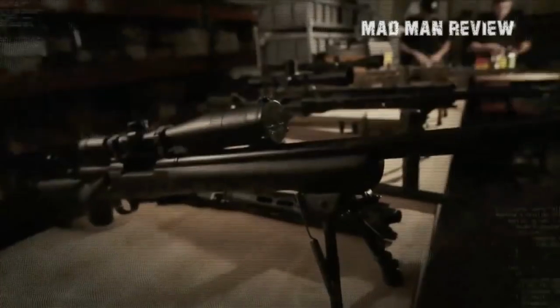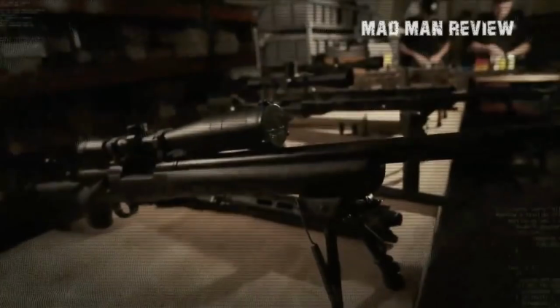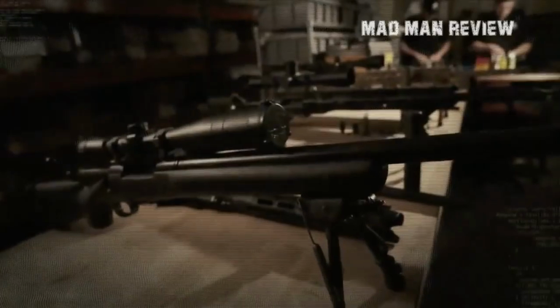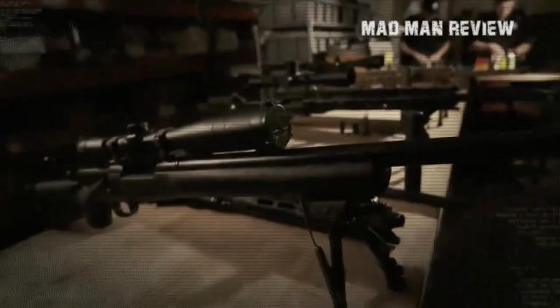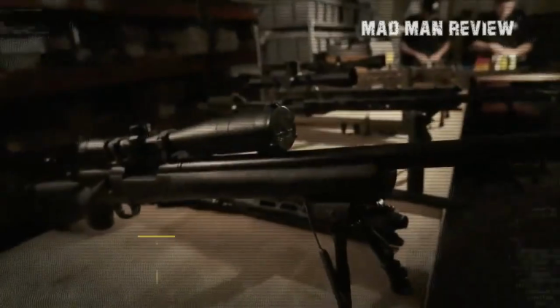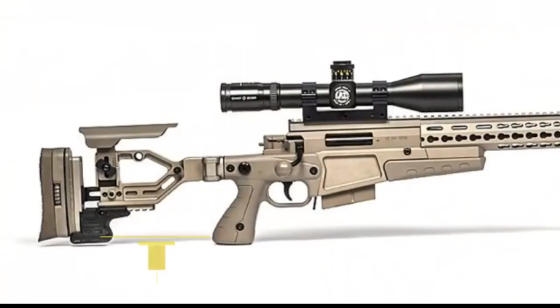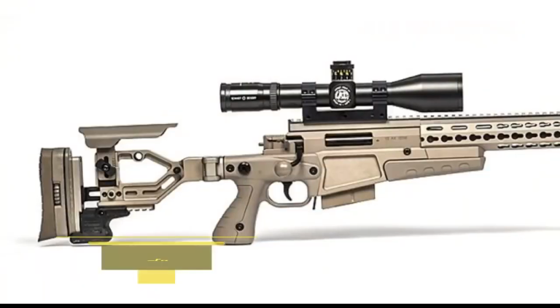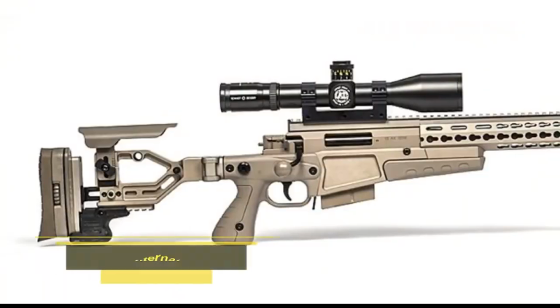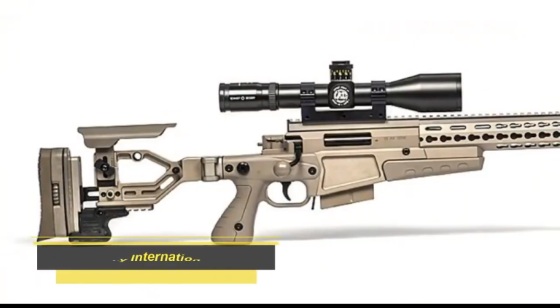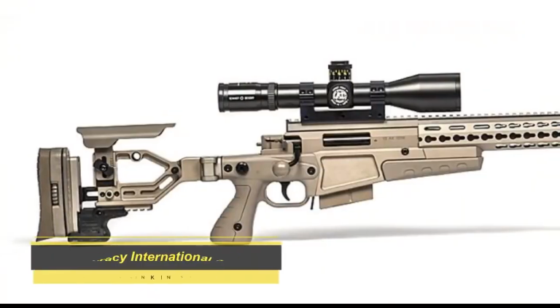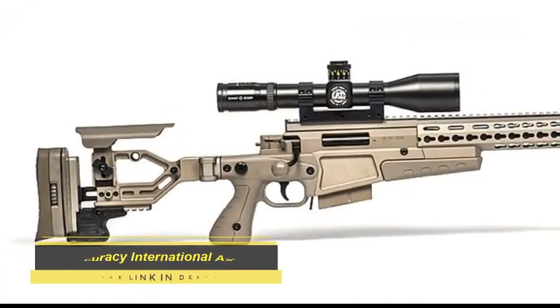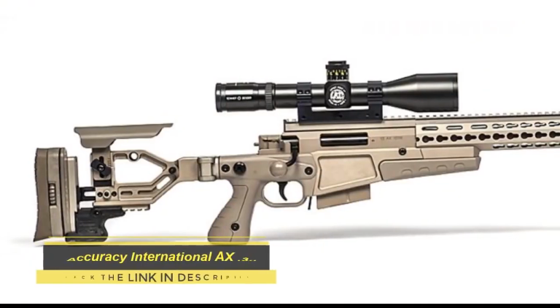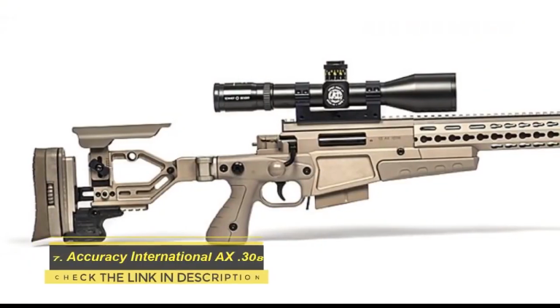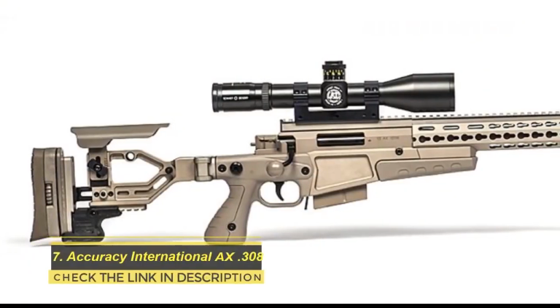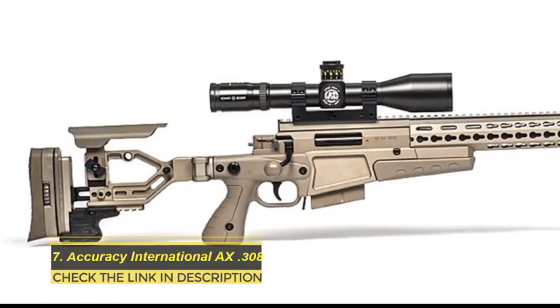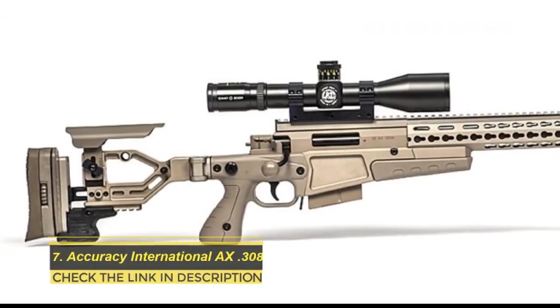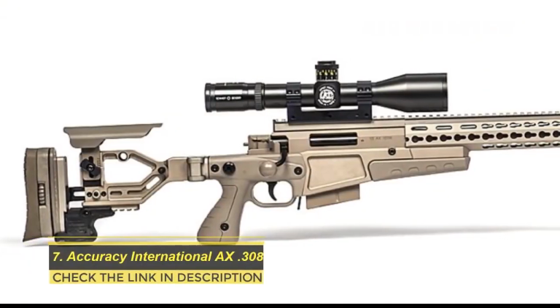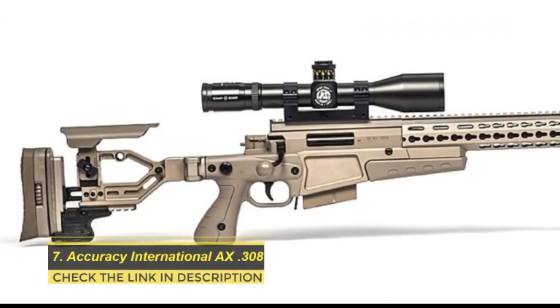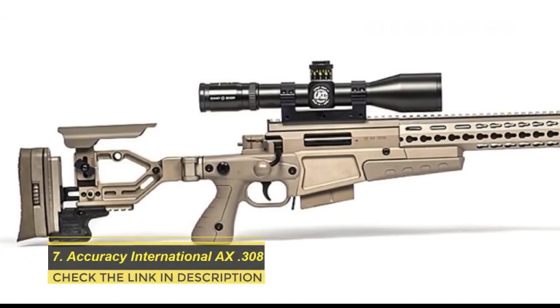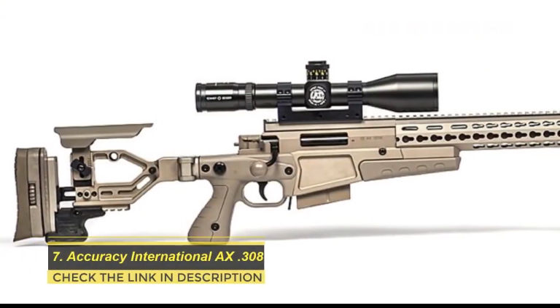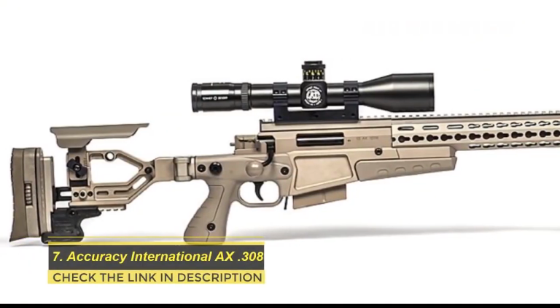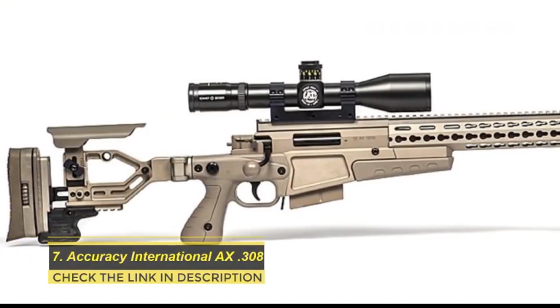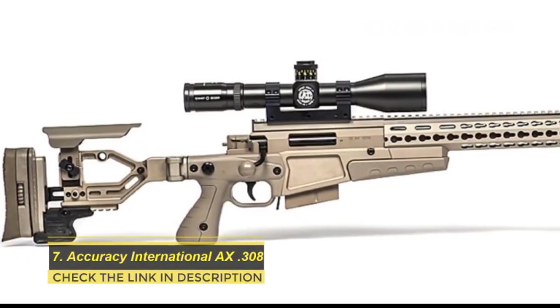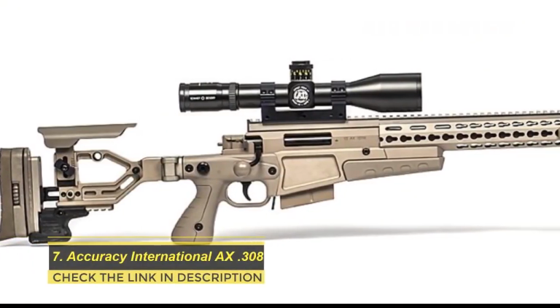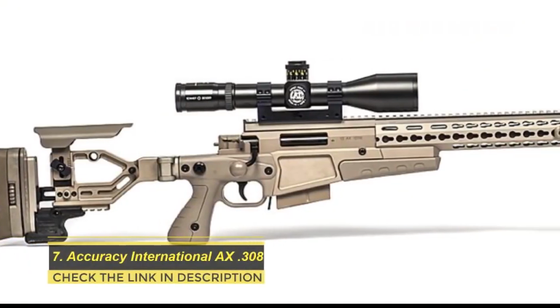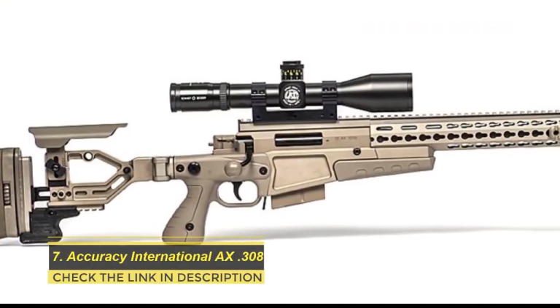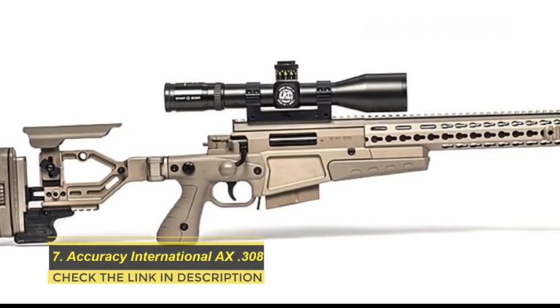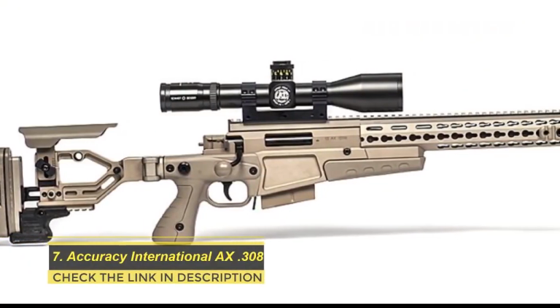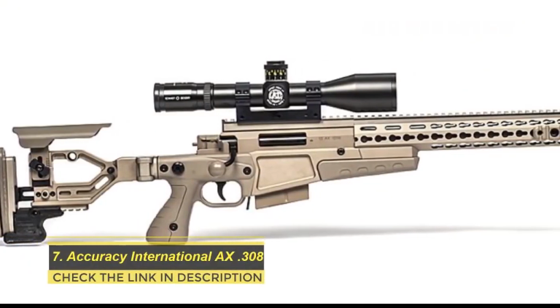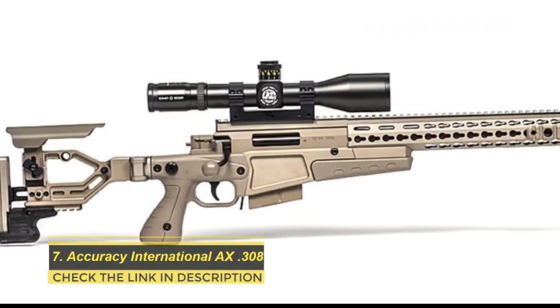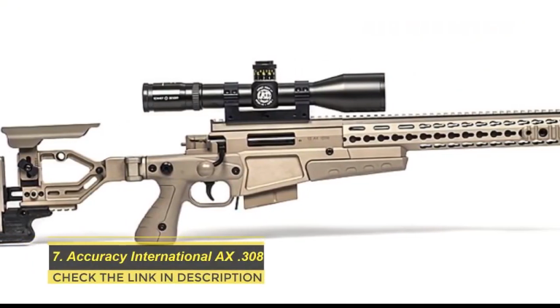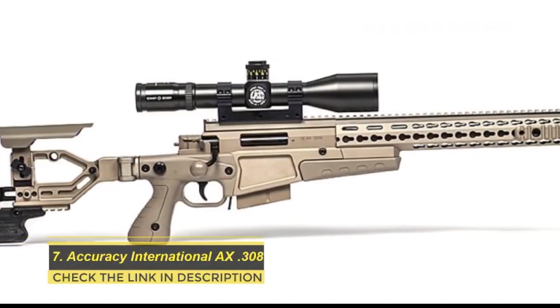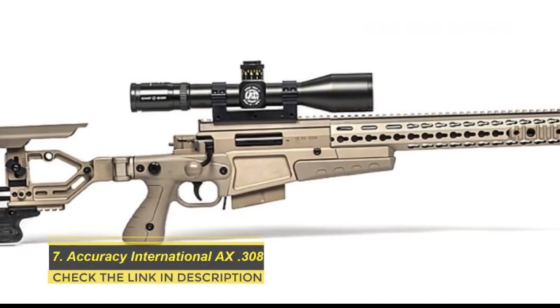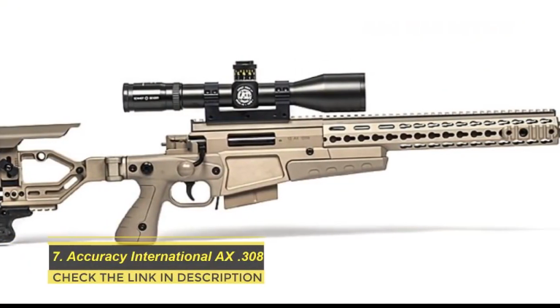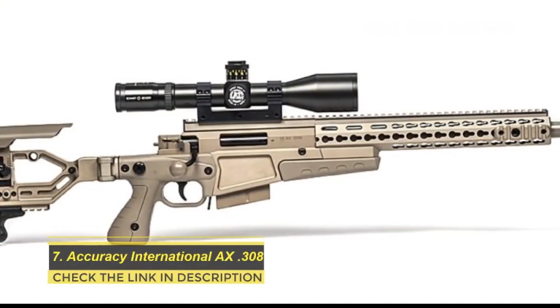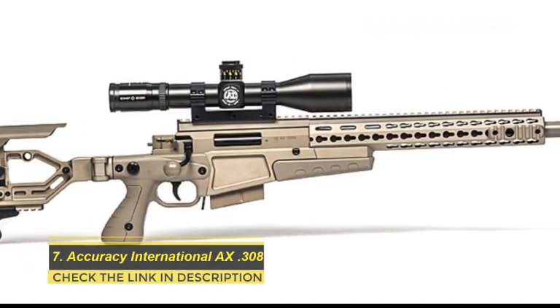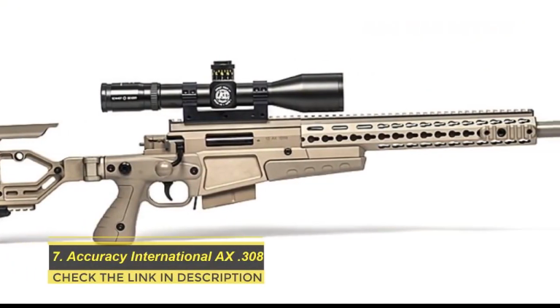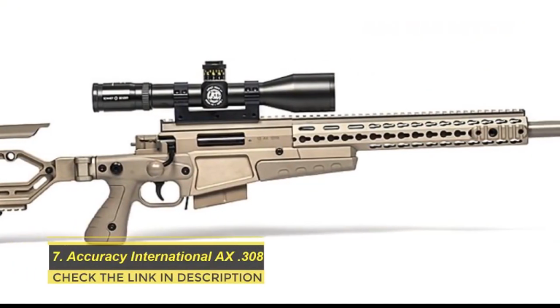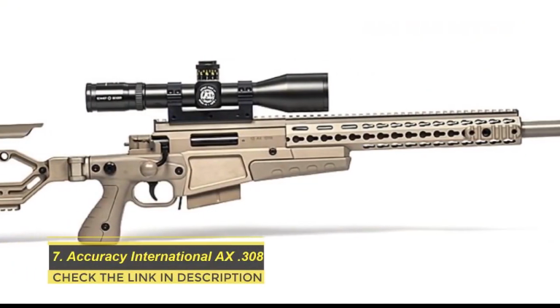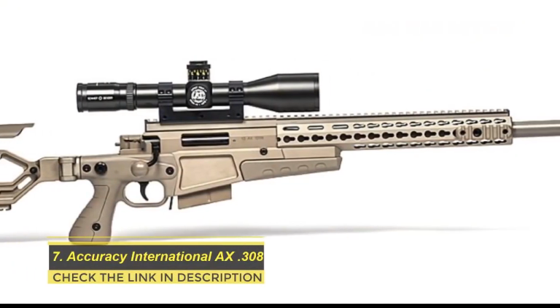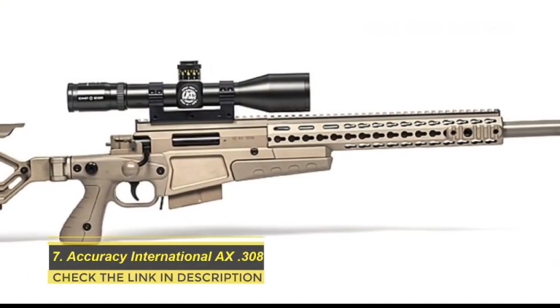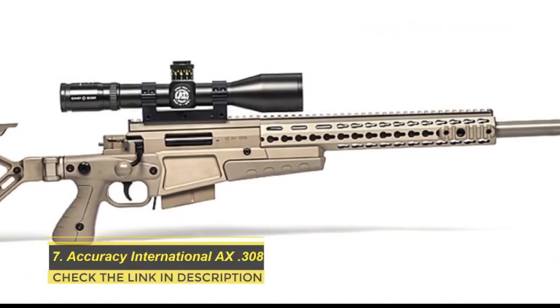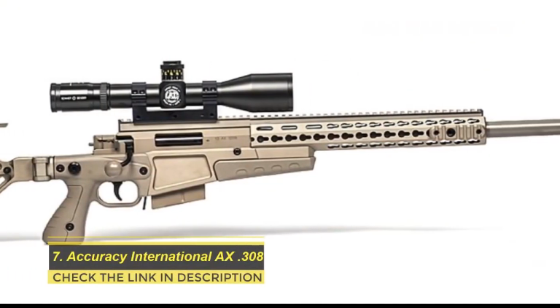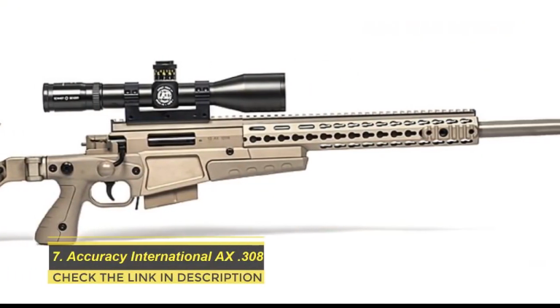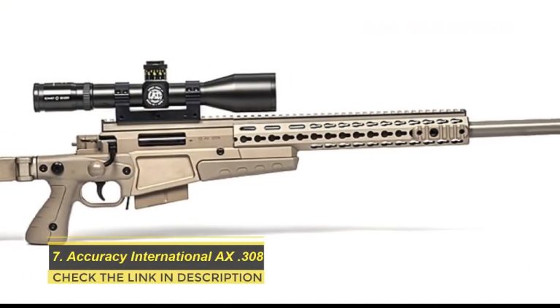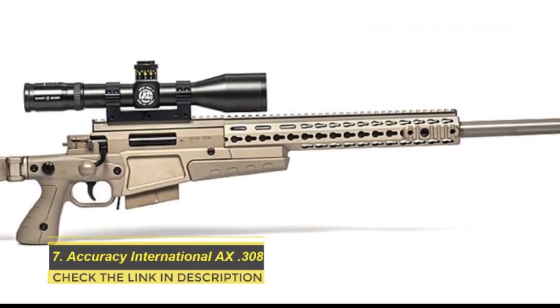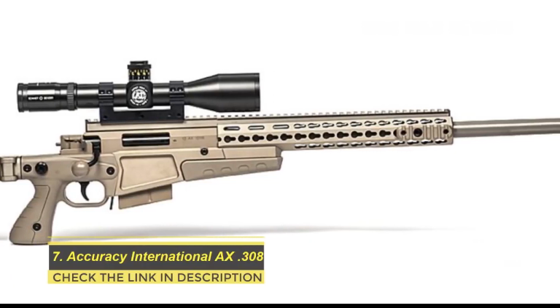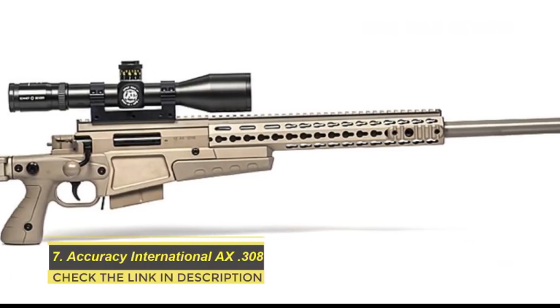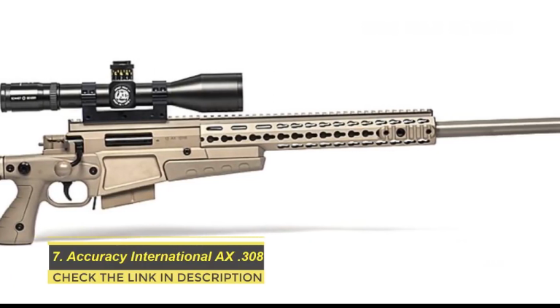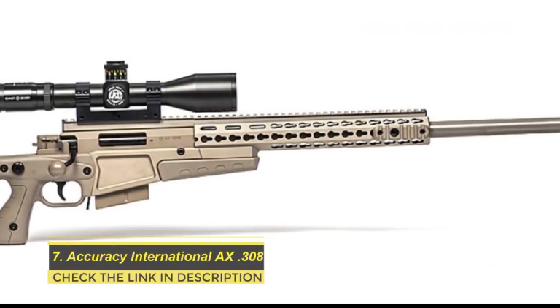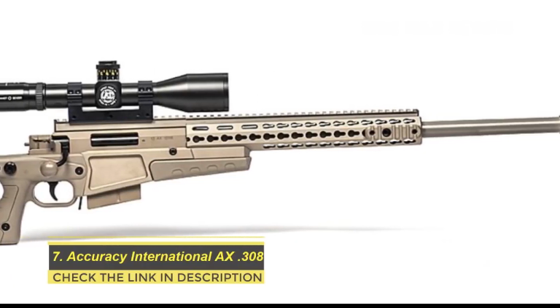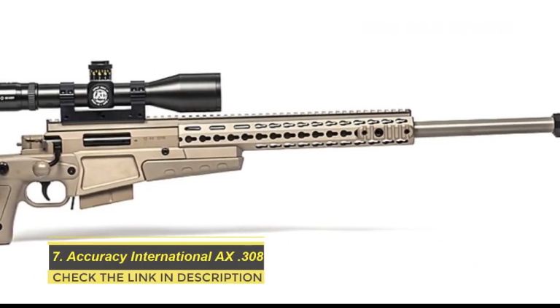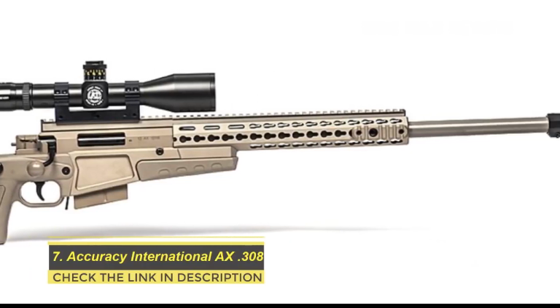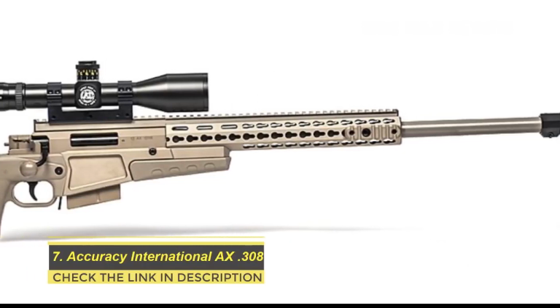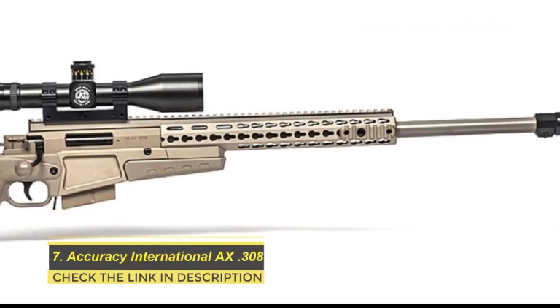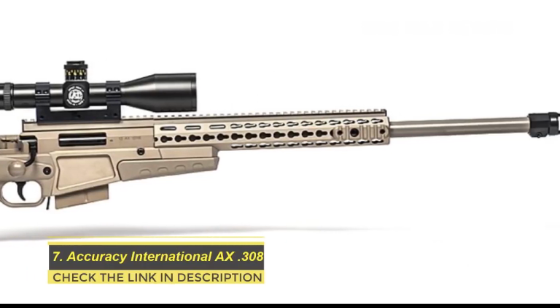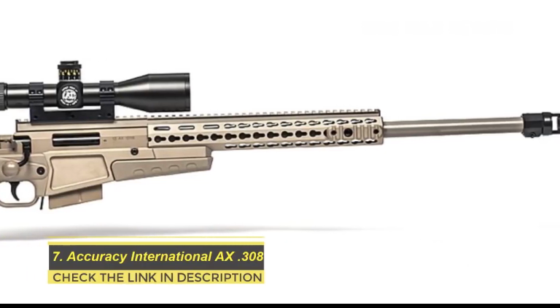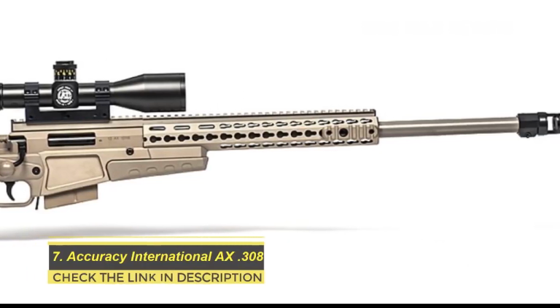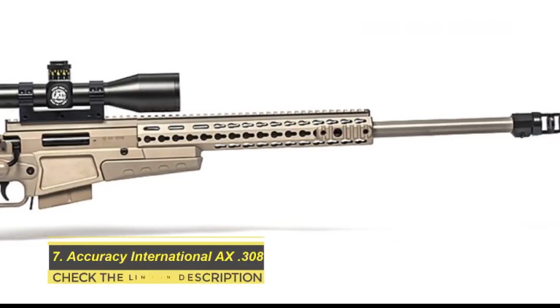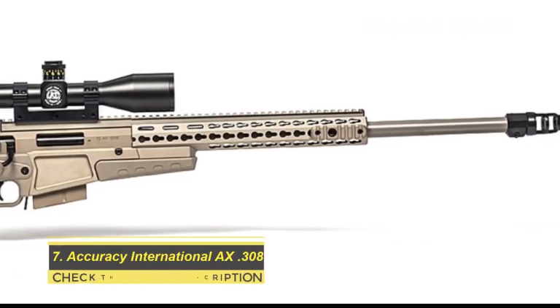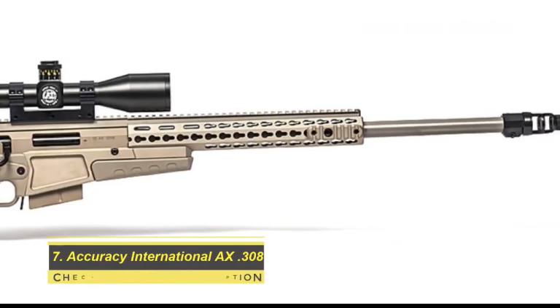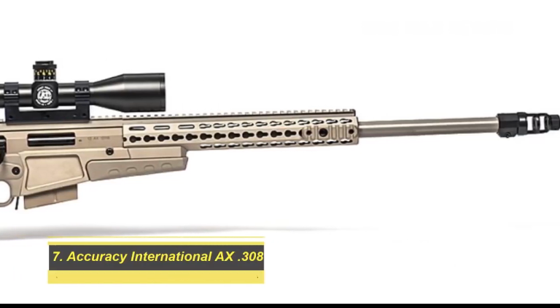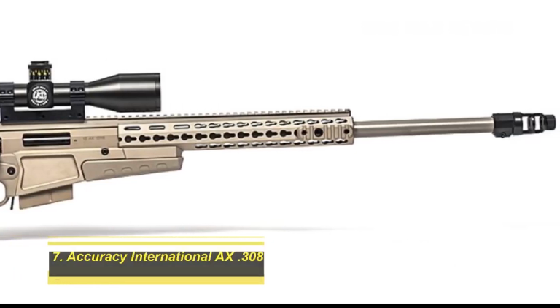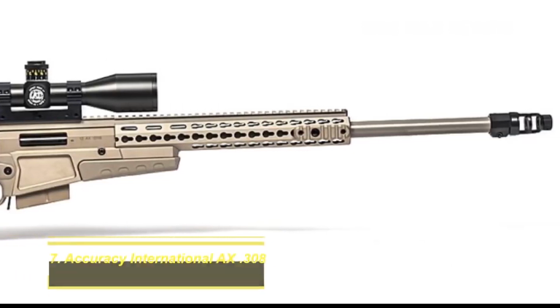The Remington 700 brought about various developments in military marksman rifles — for instance, the M24, M40 series, XM2010, and XM3 are all based on the Remington 700.